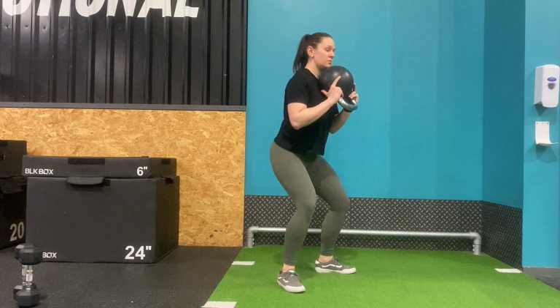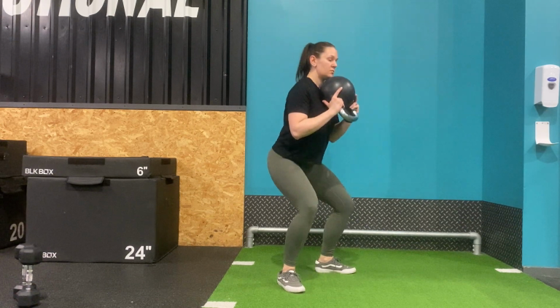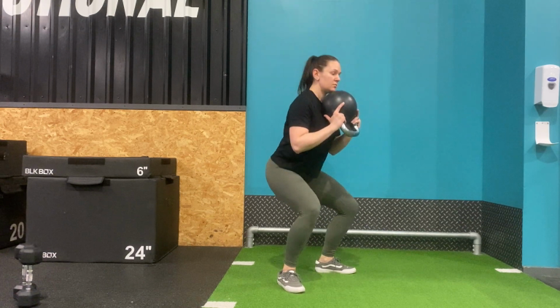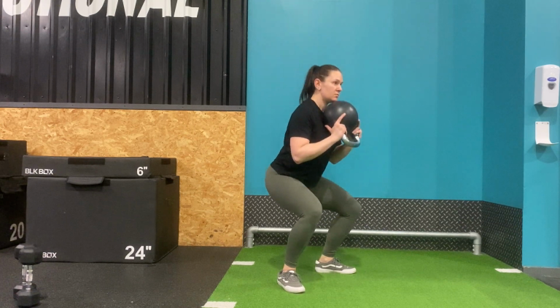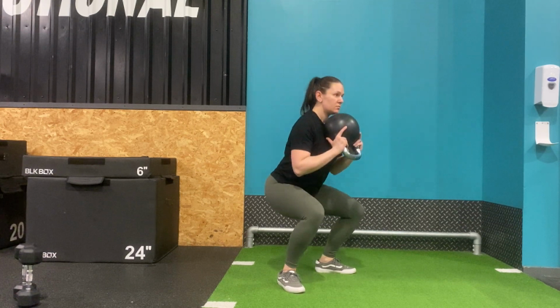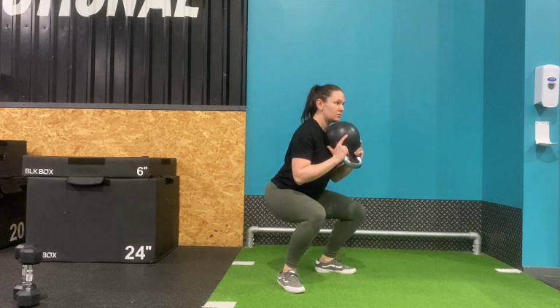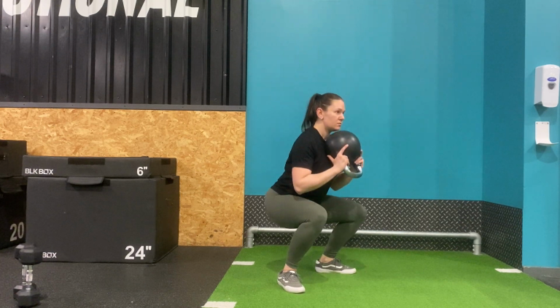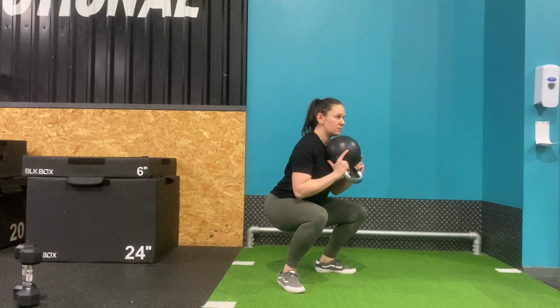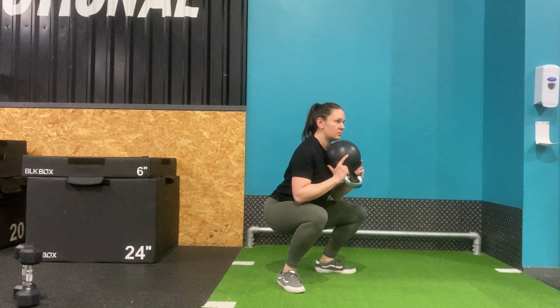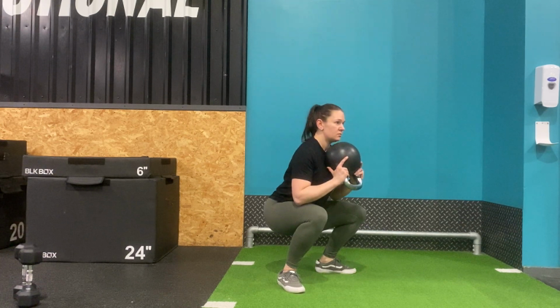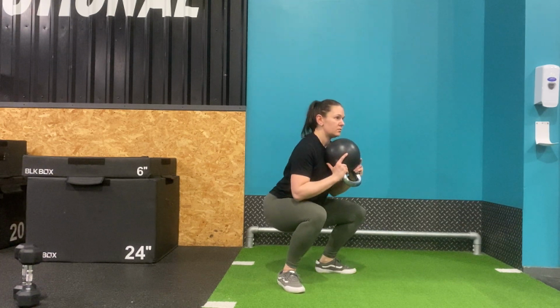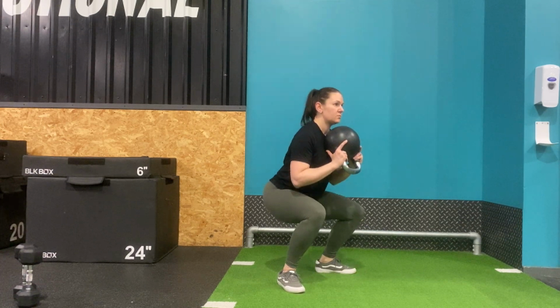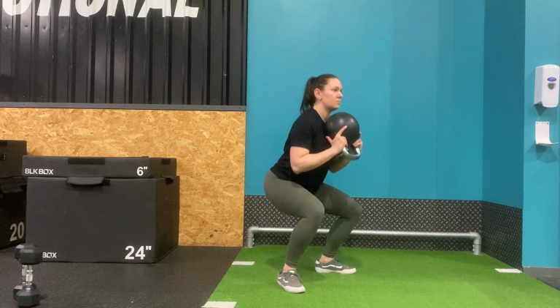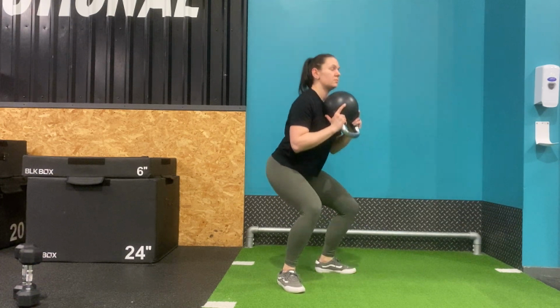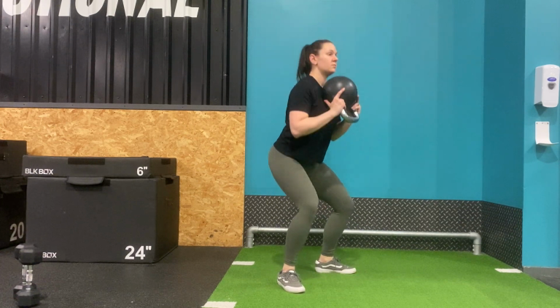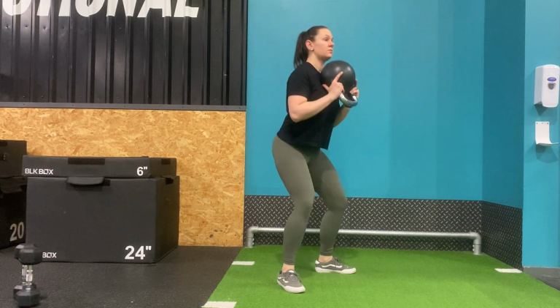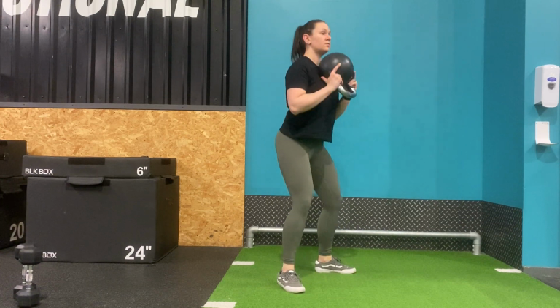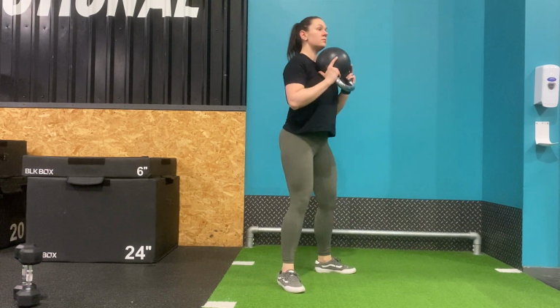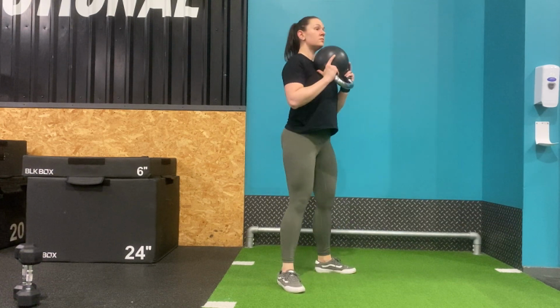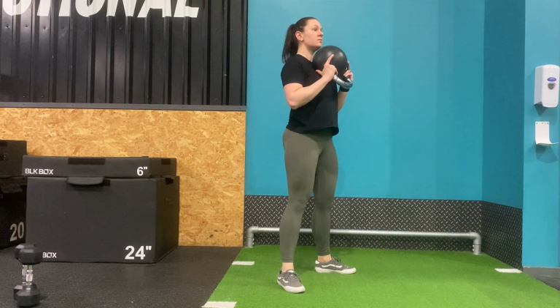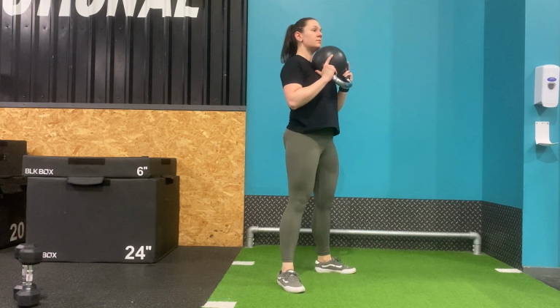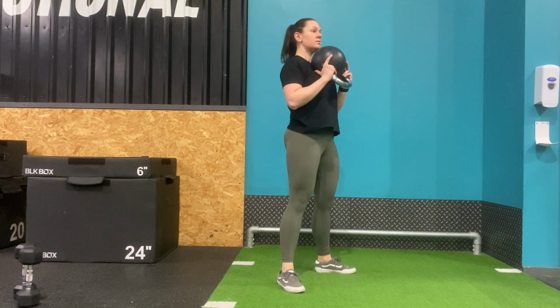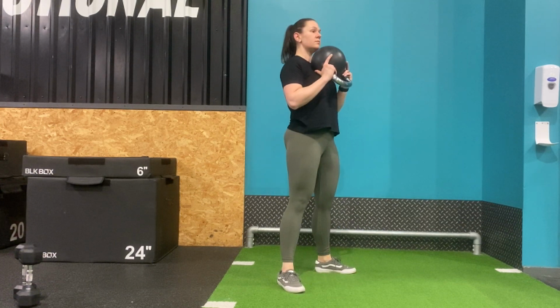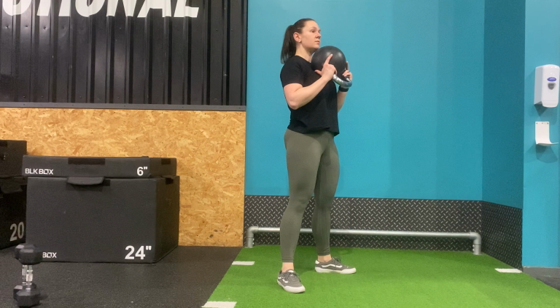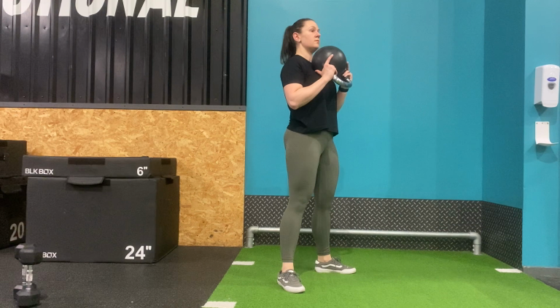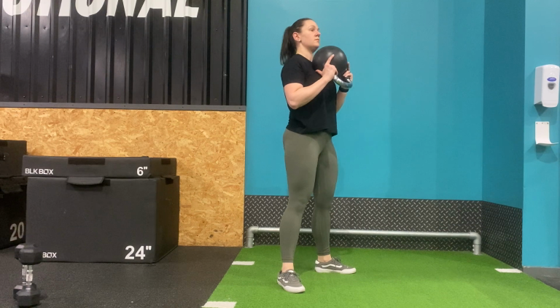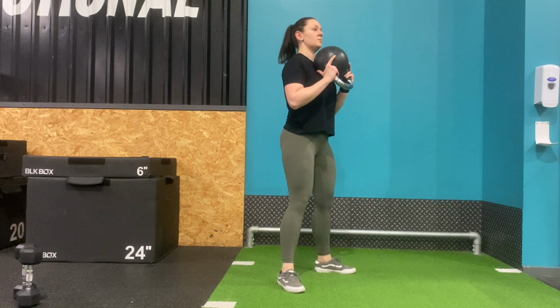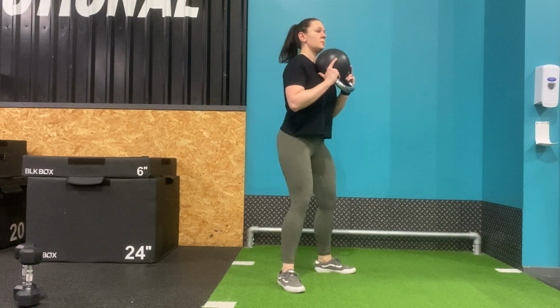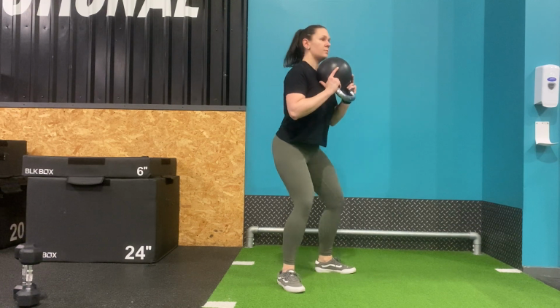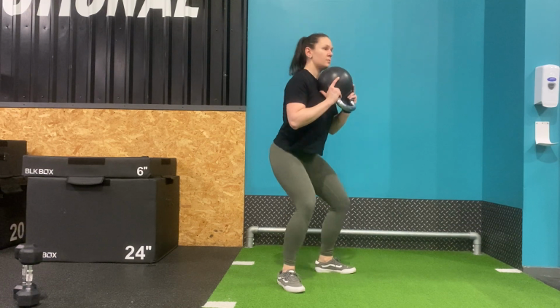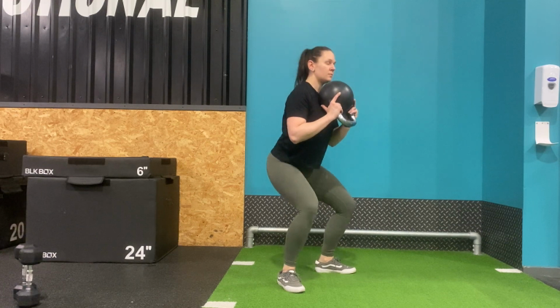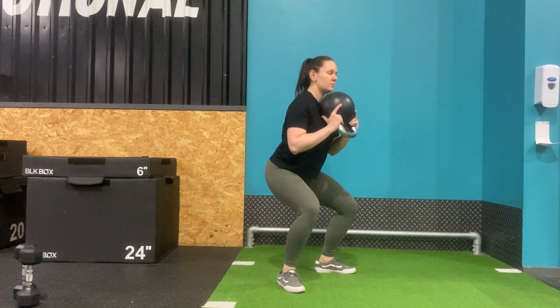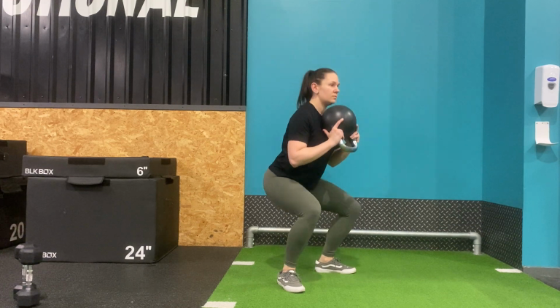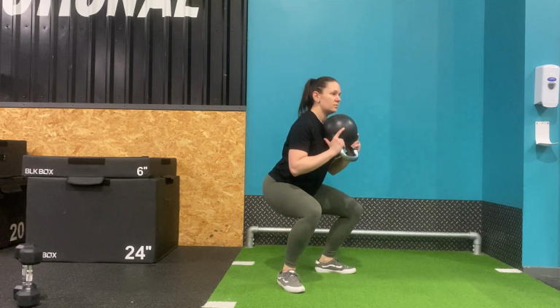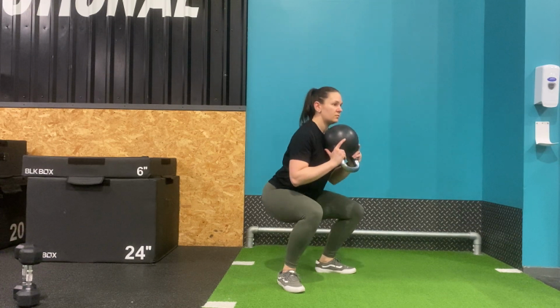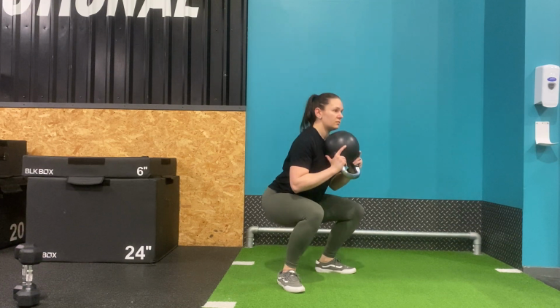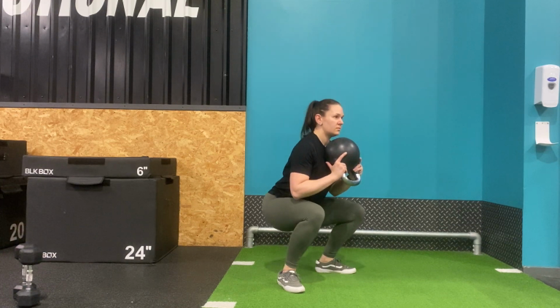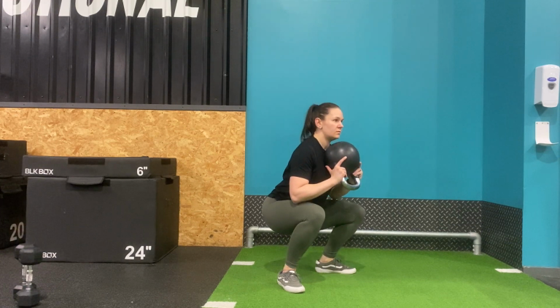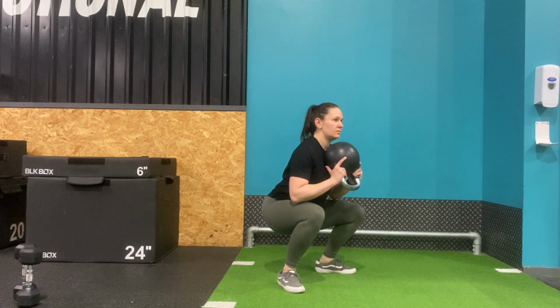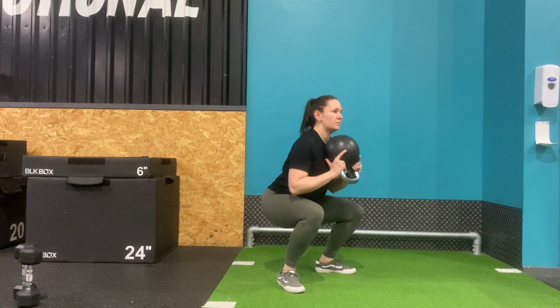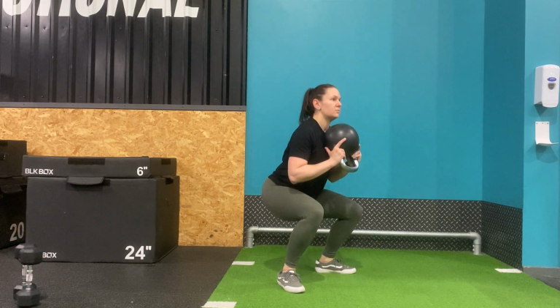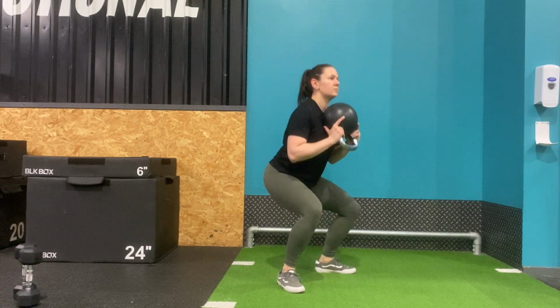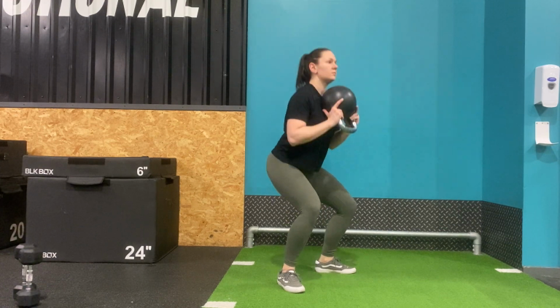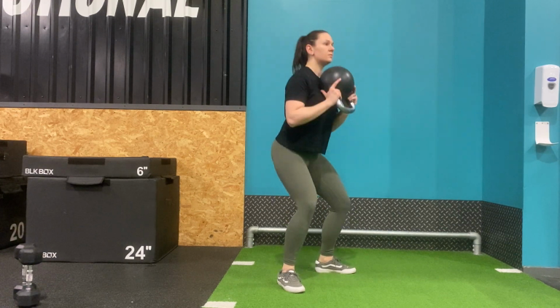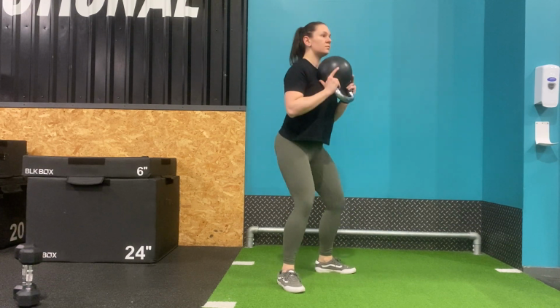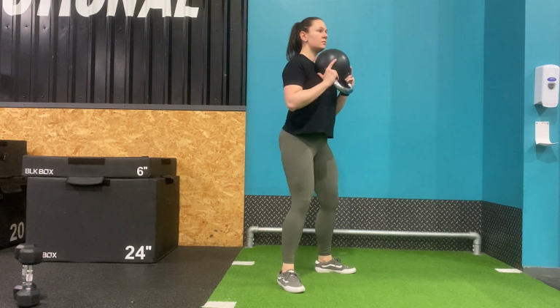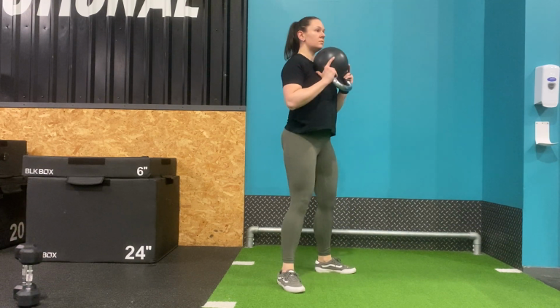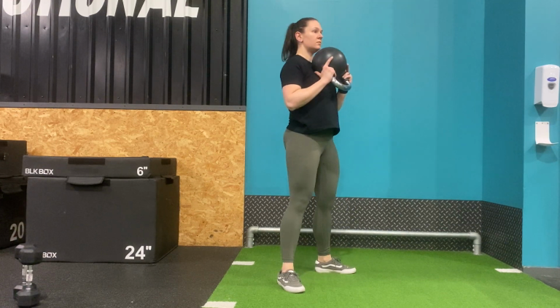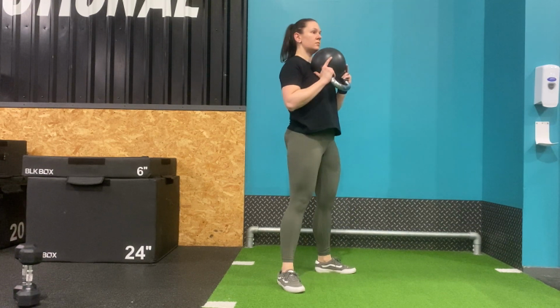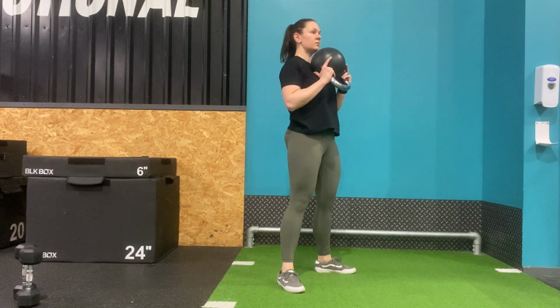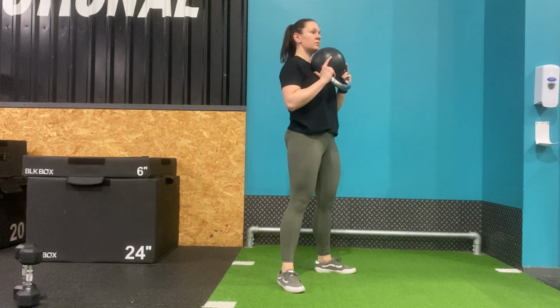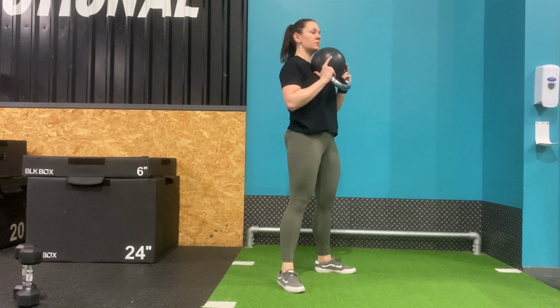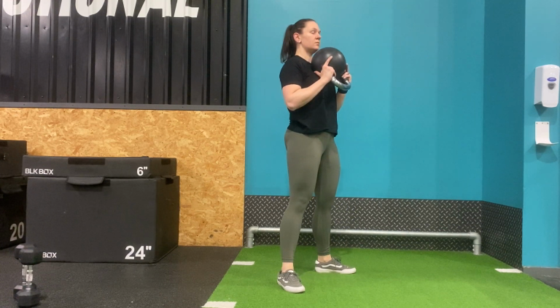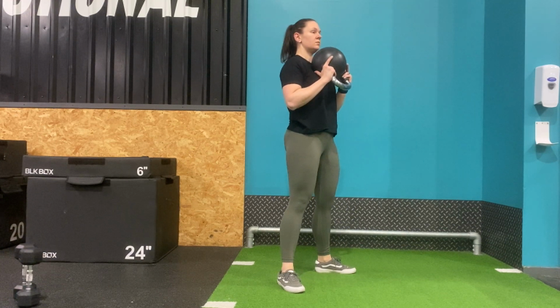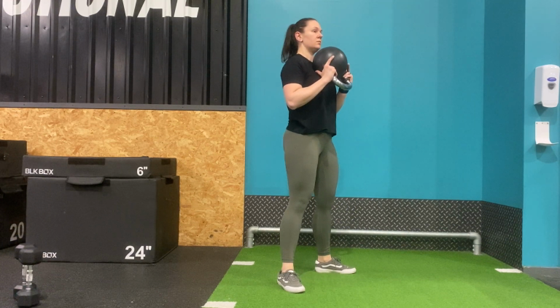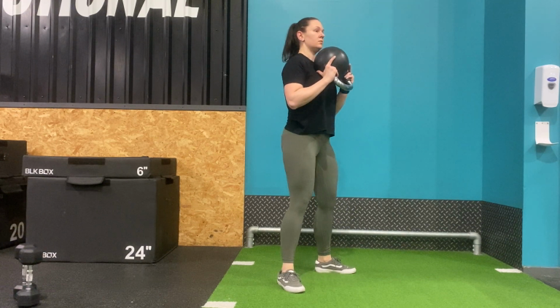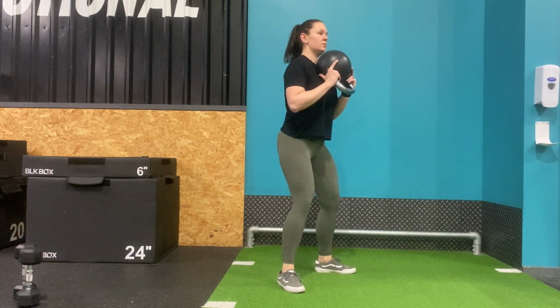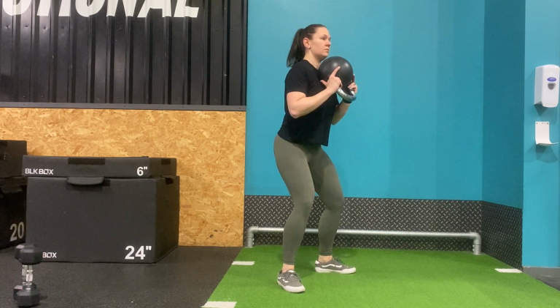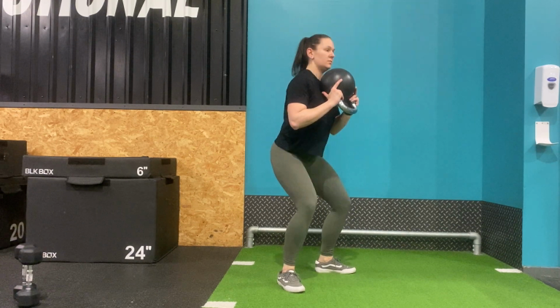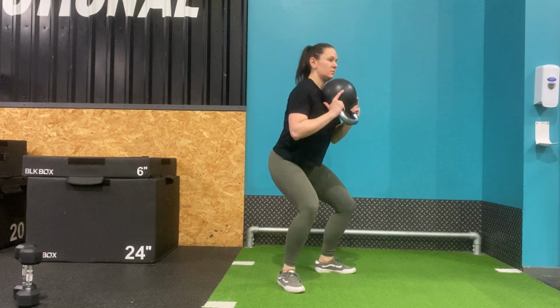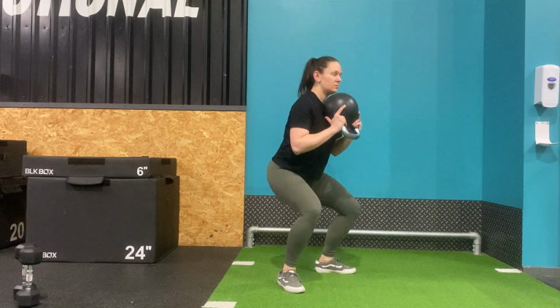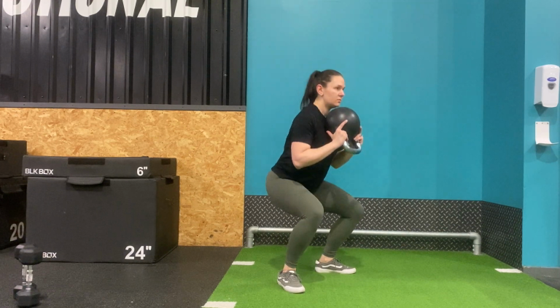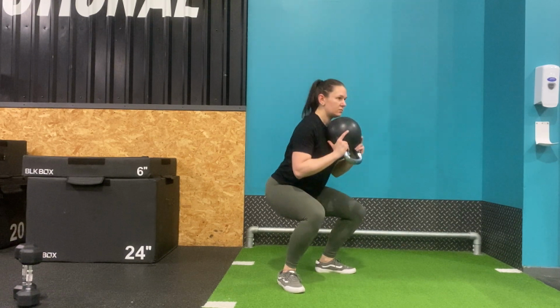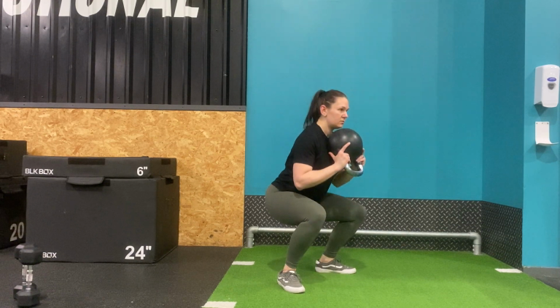Once you hit your desired depth, return to the start position by driving the weight into your heels, squeezing the glutes at the top.